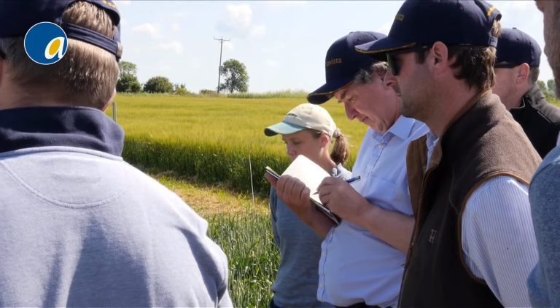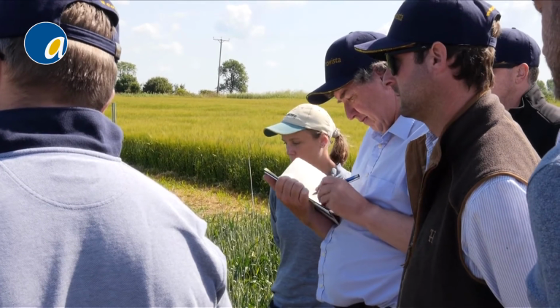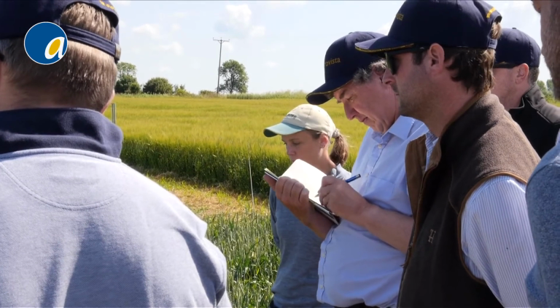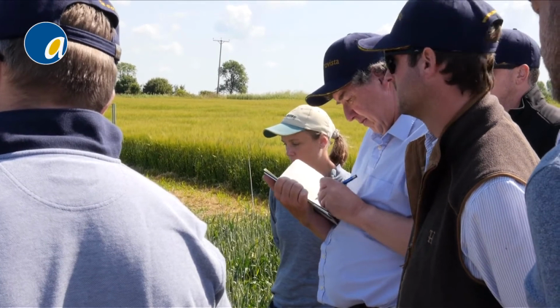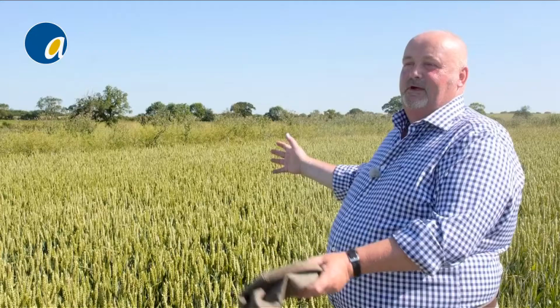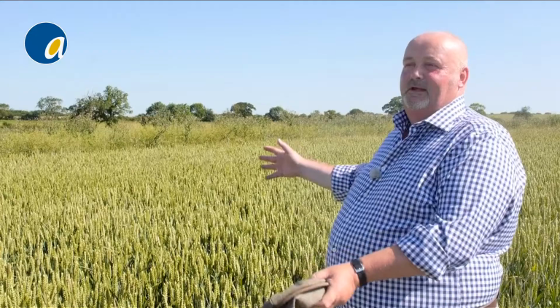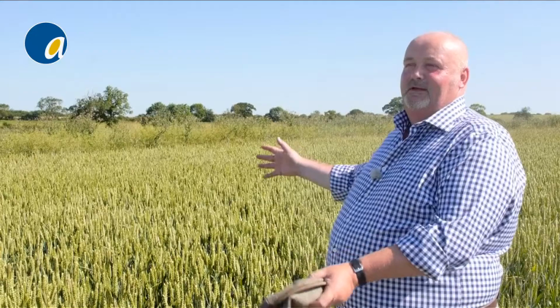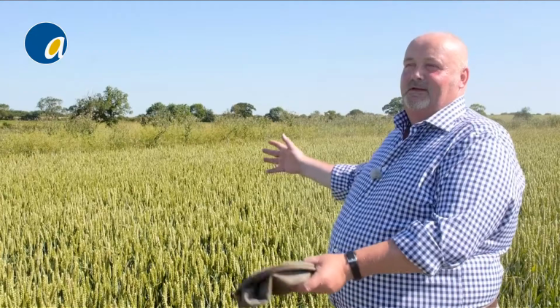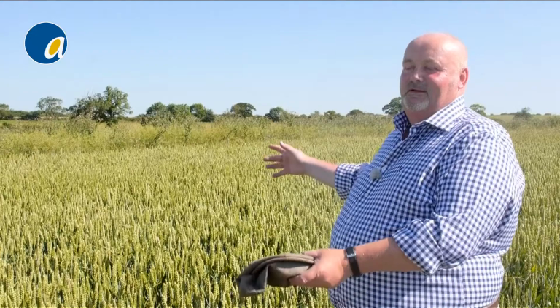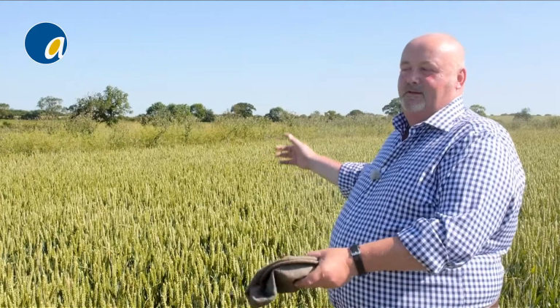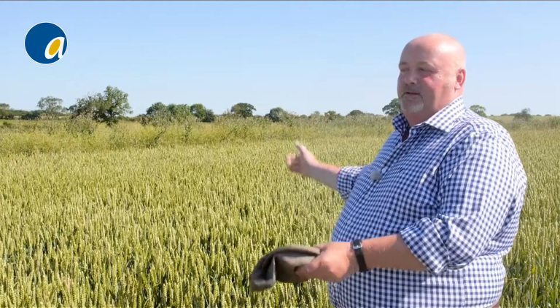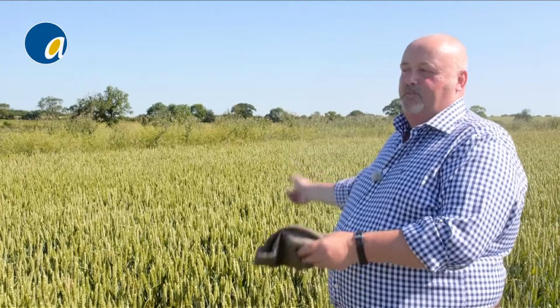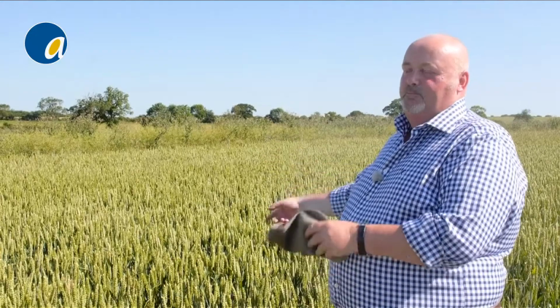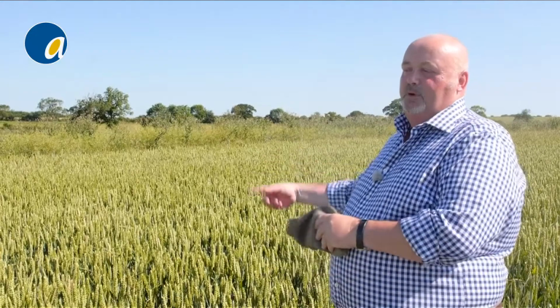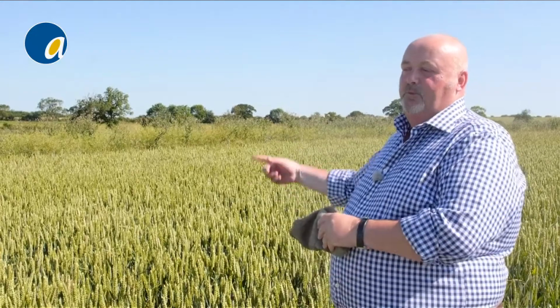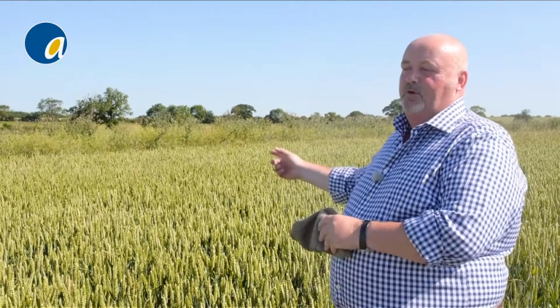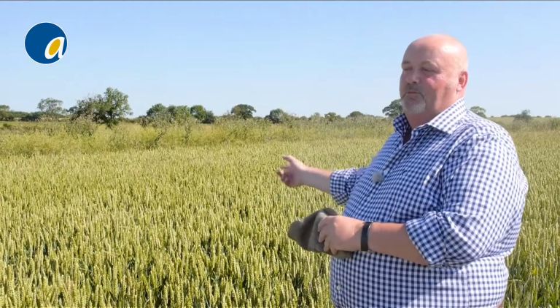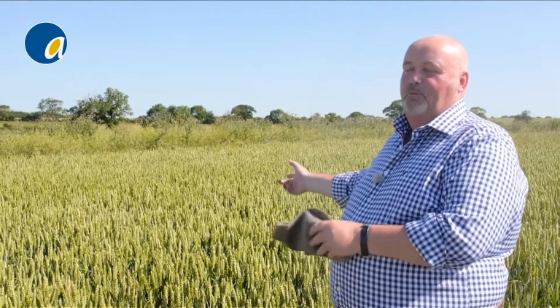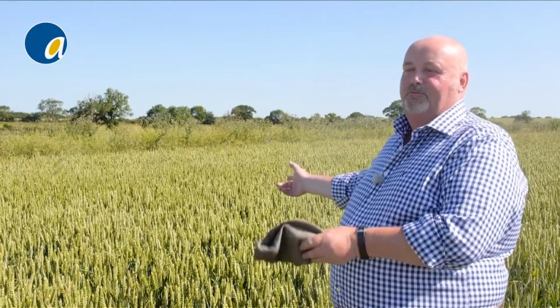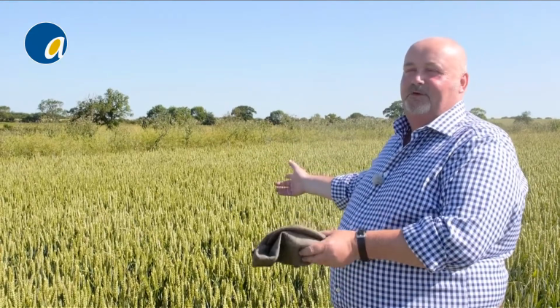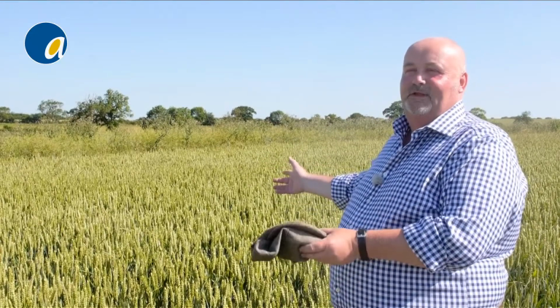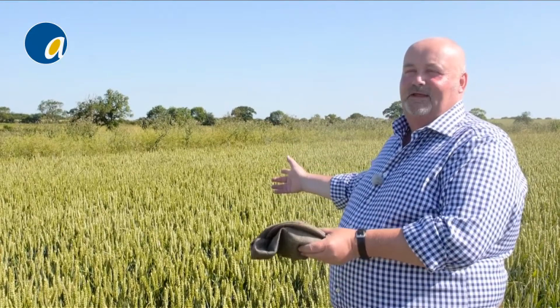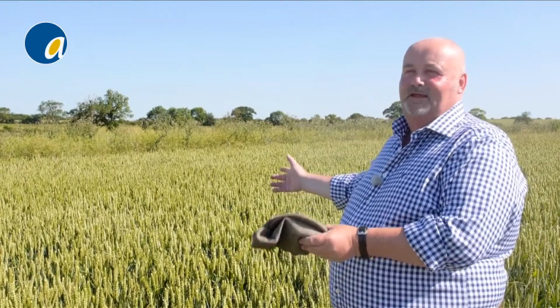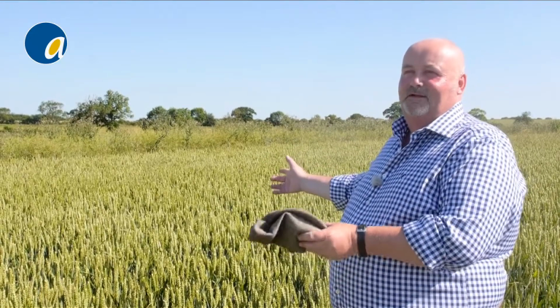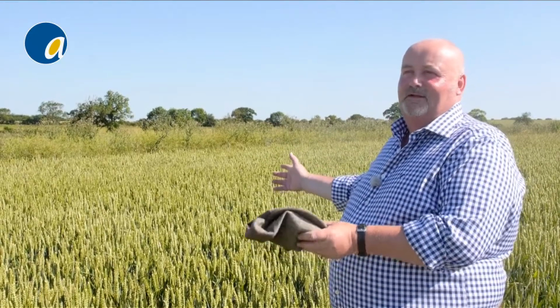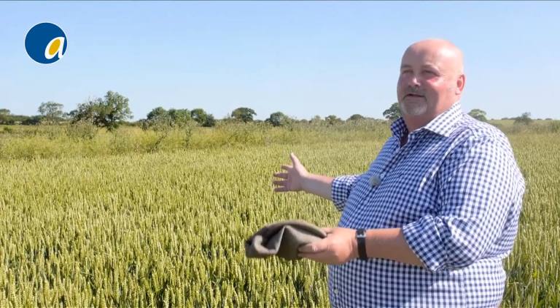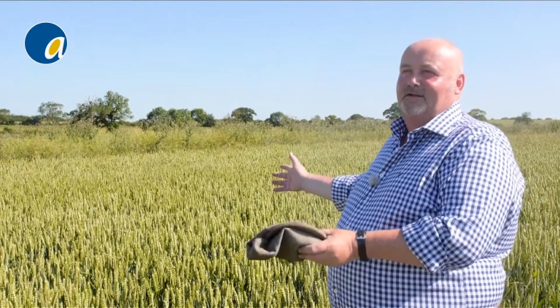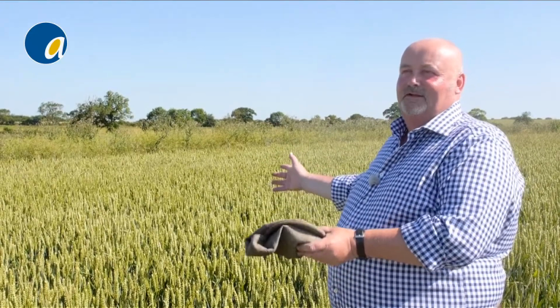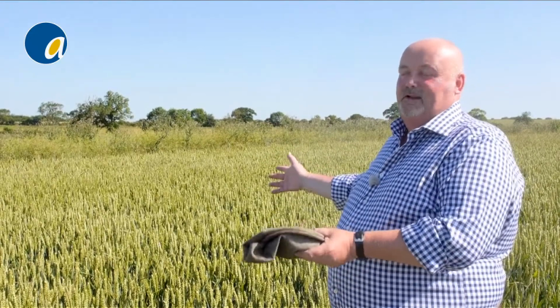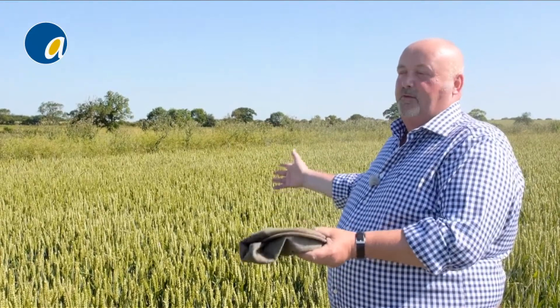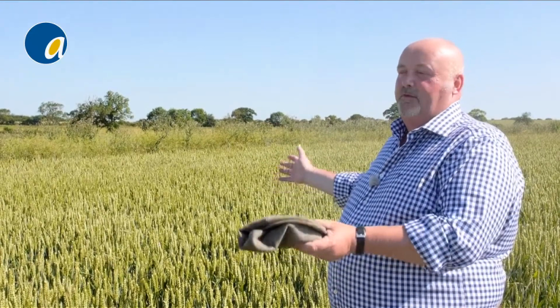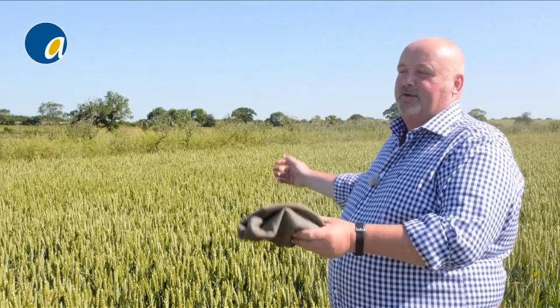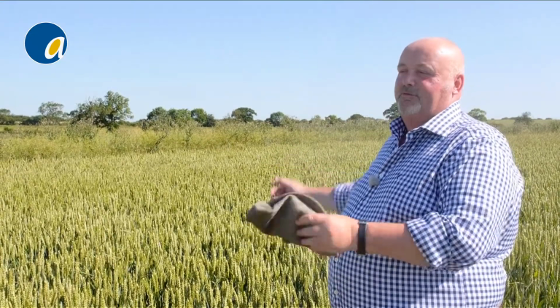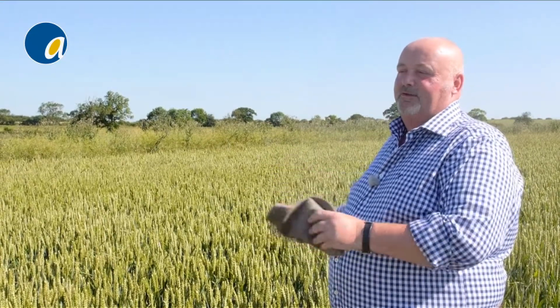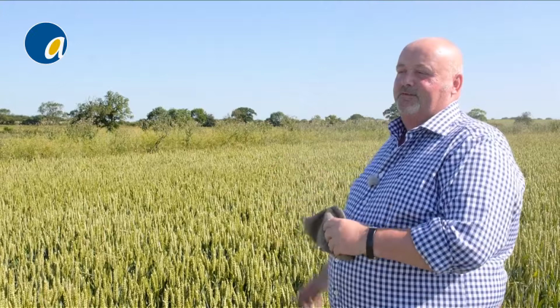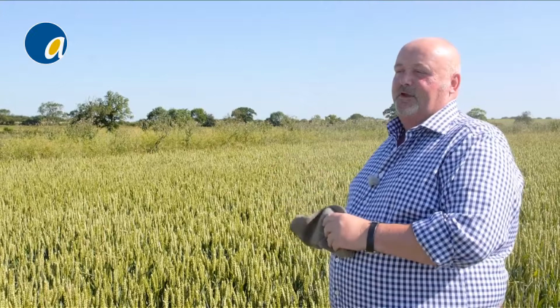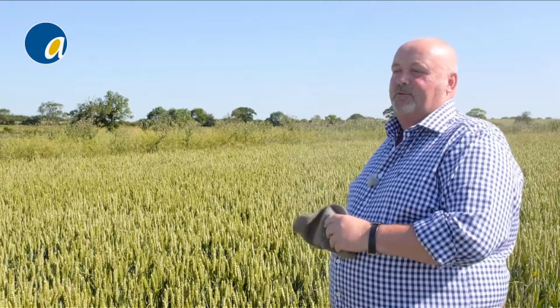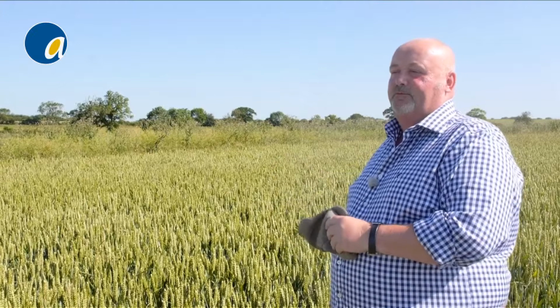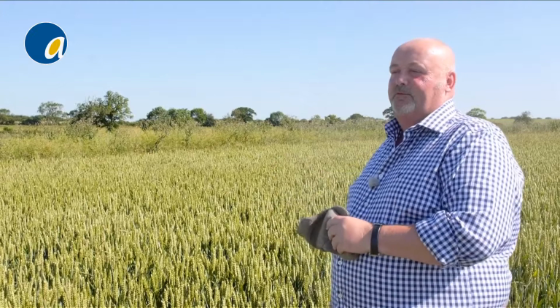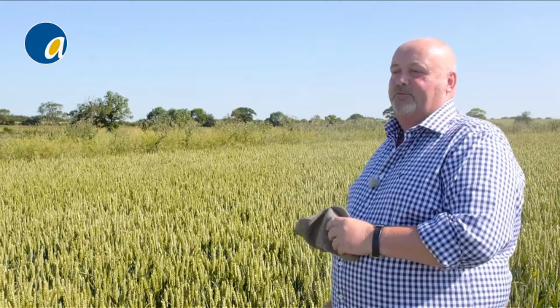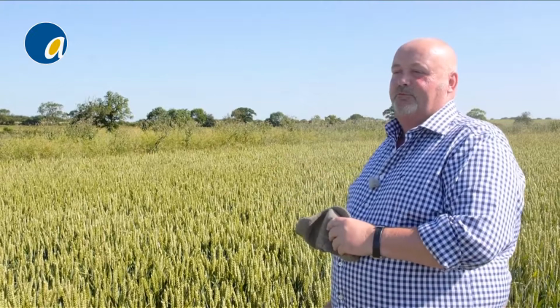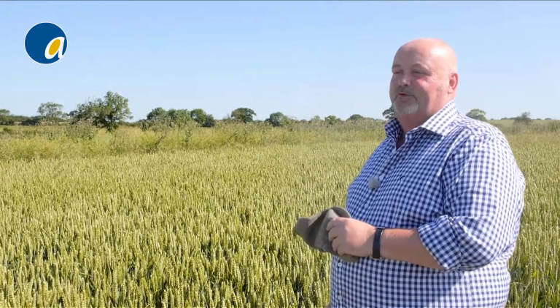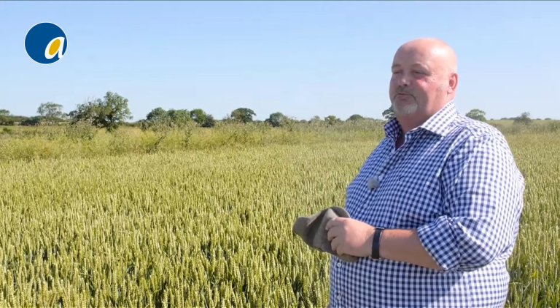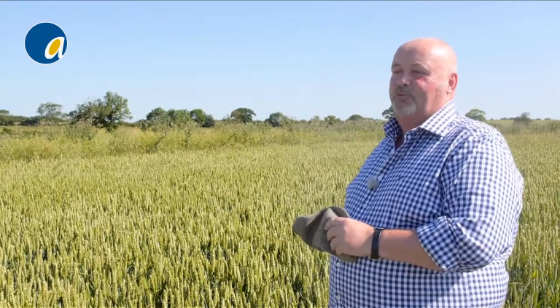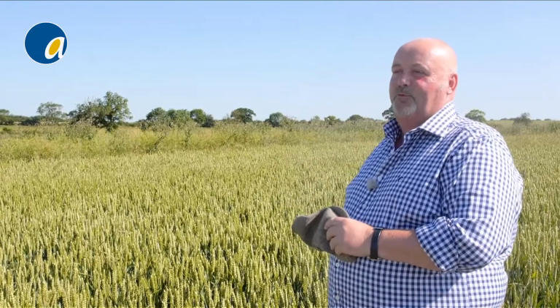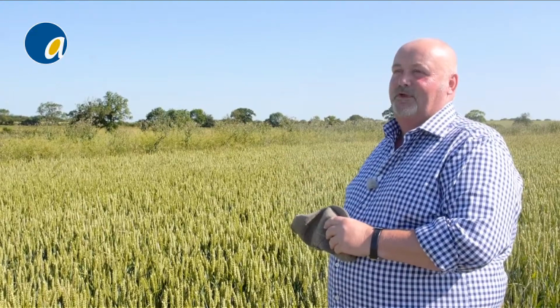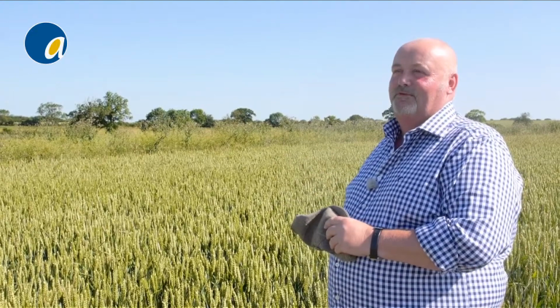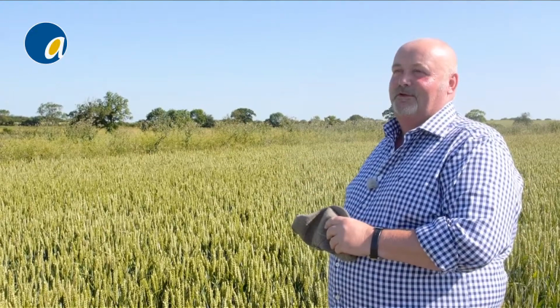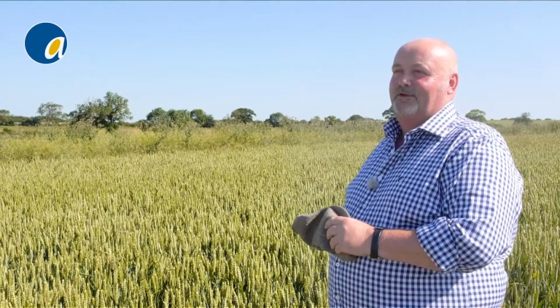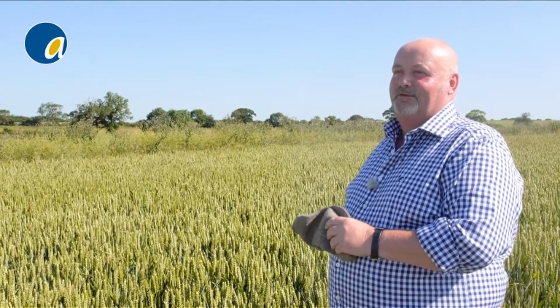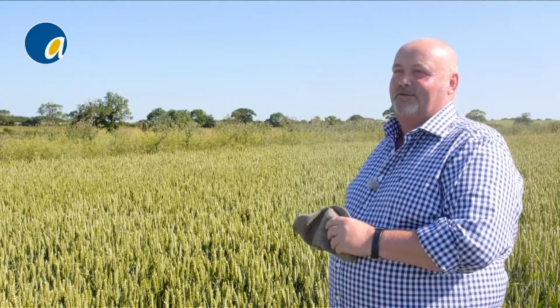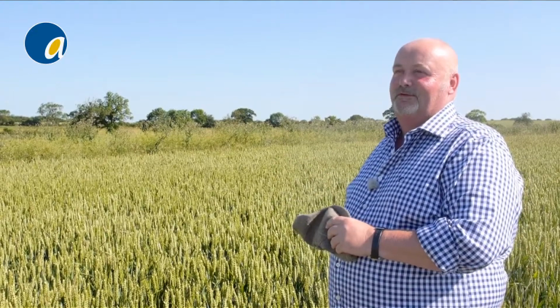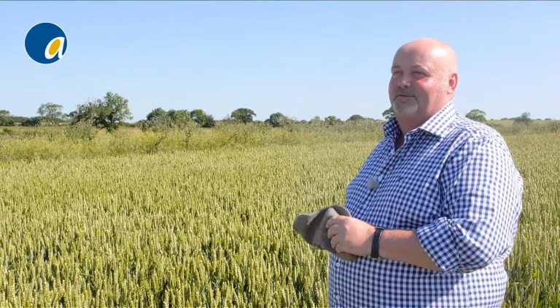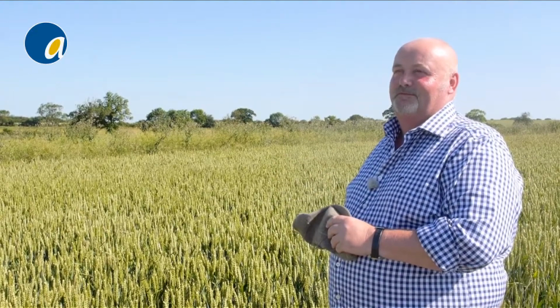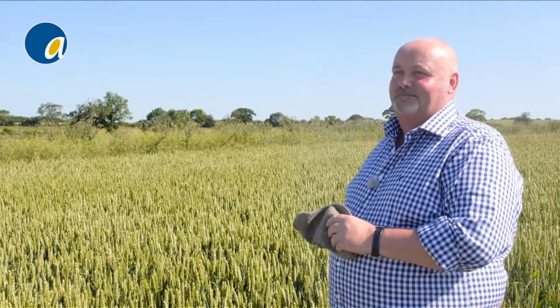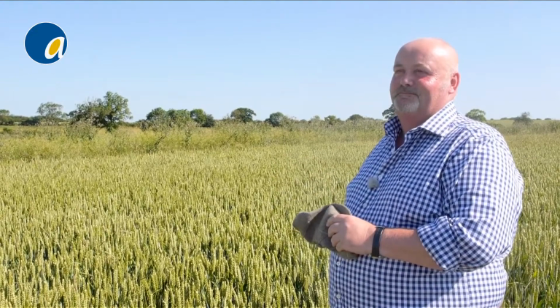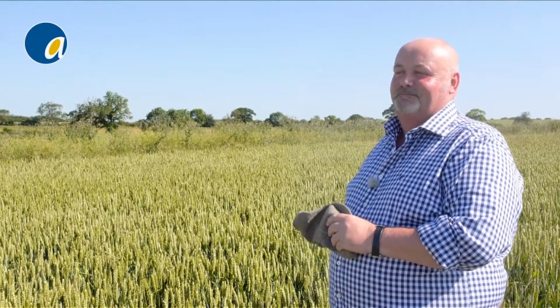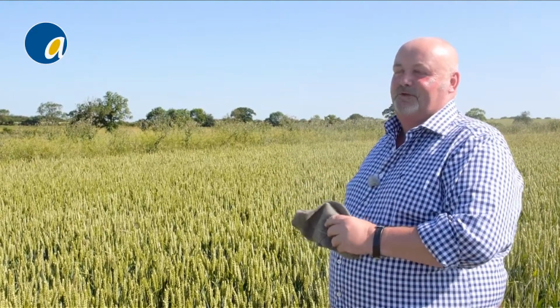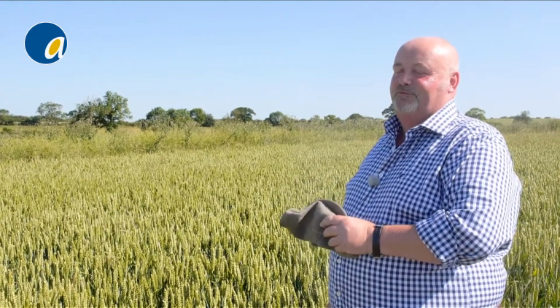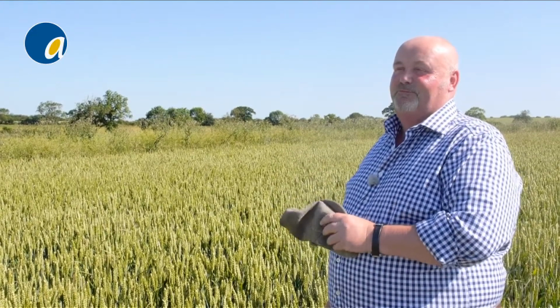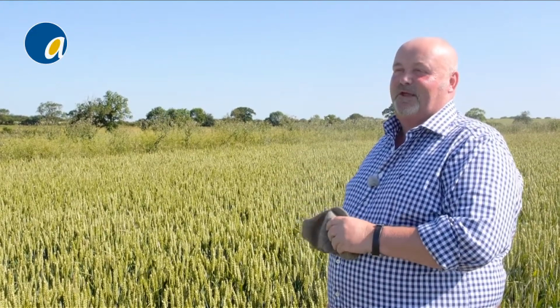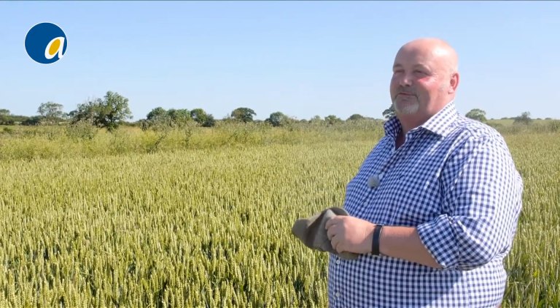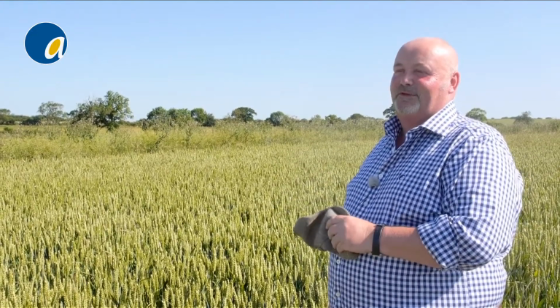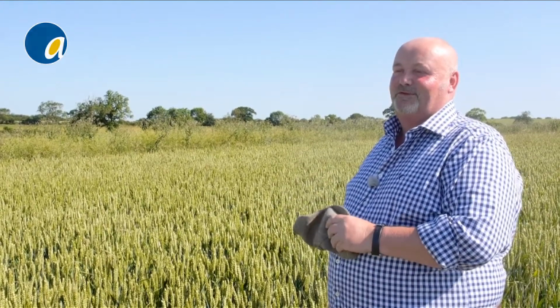We're looking at building on what we've done here, and I can see this going for several more years yet. It's fascinating.